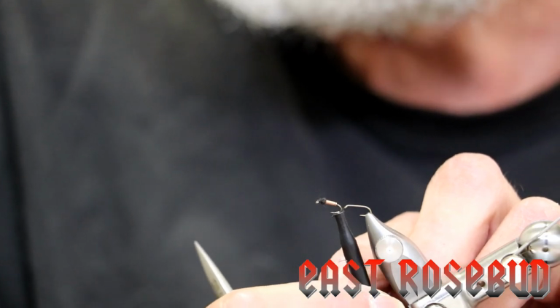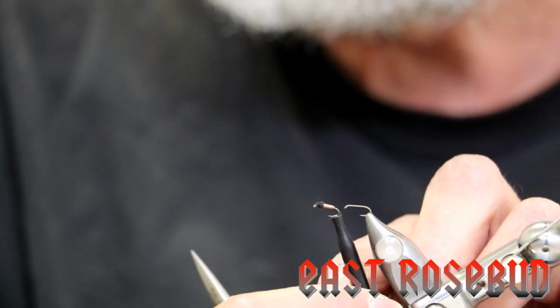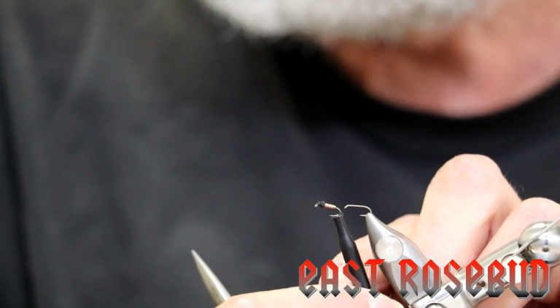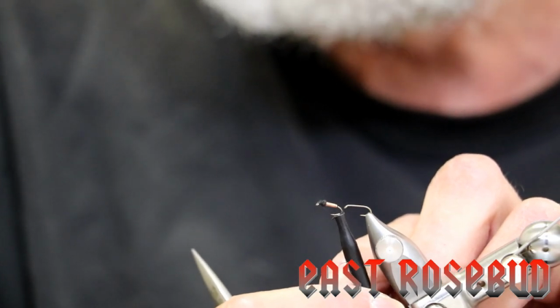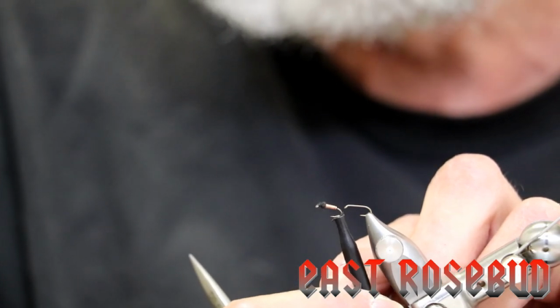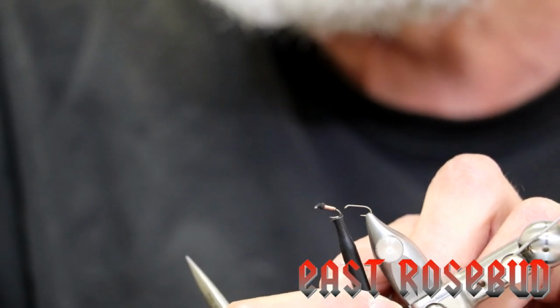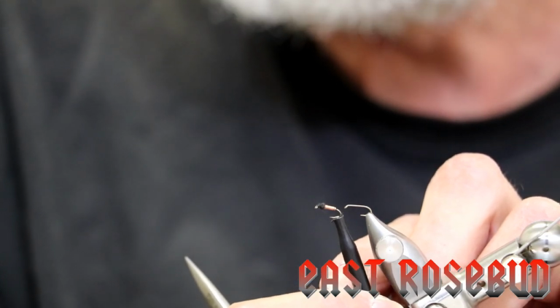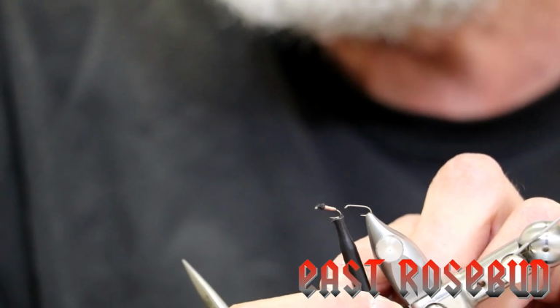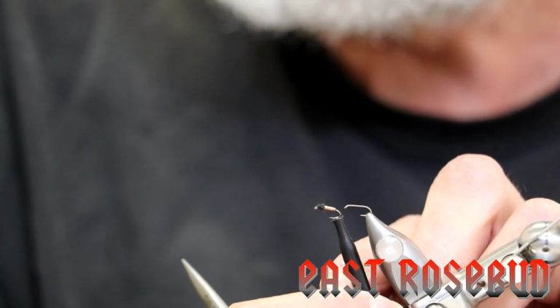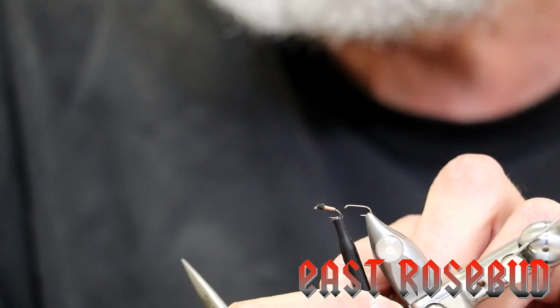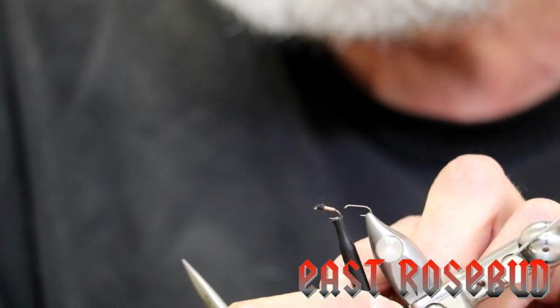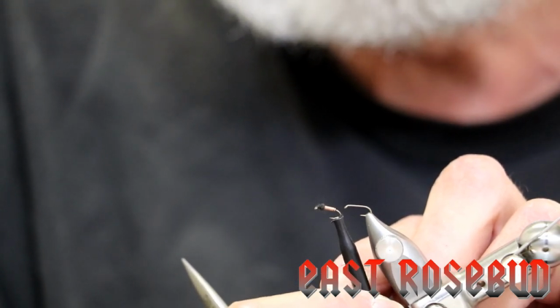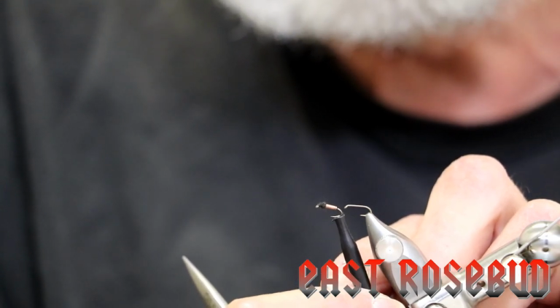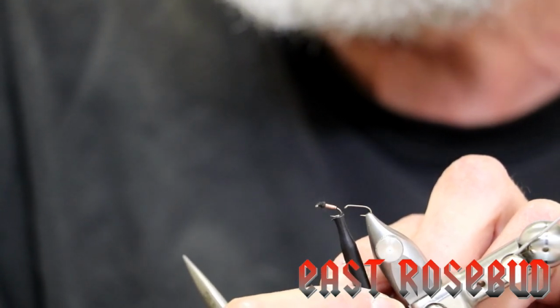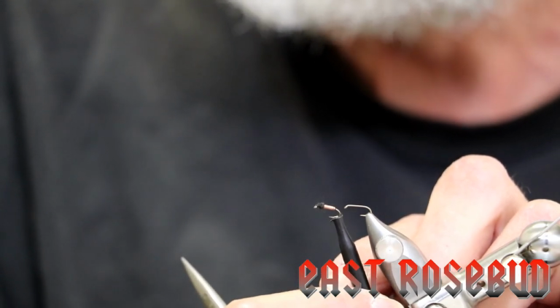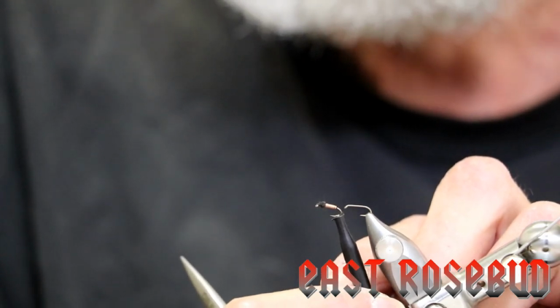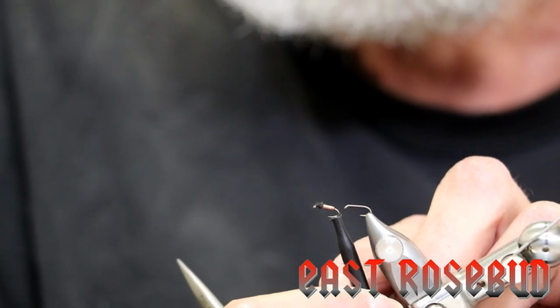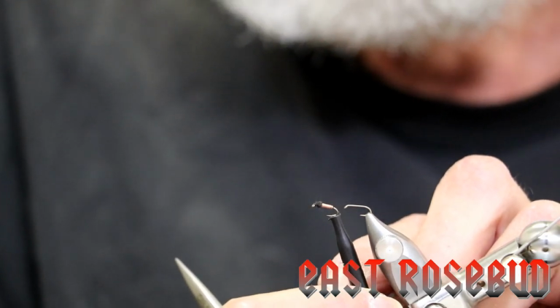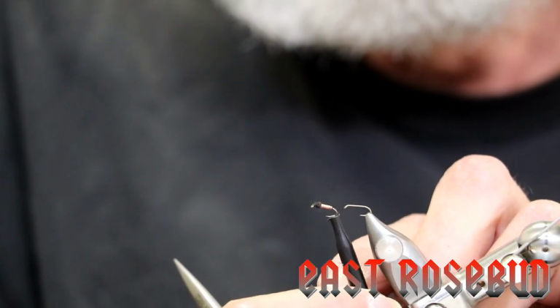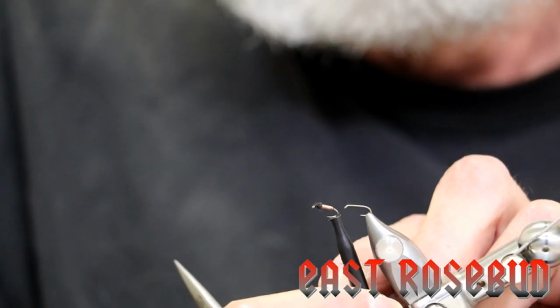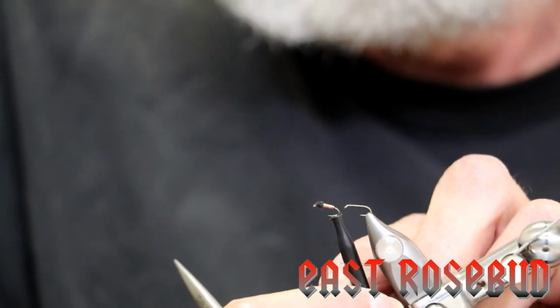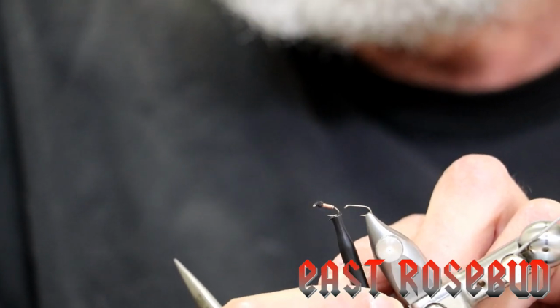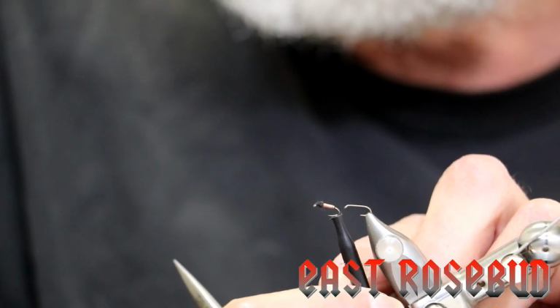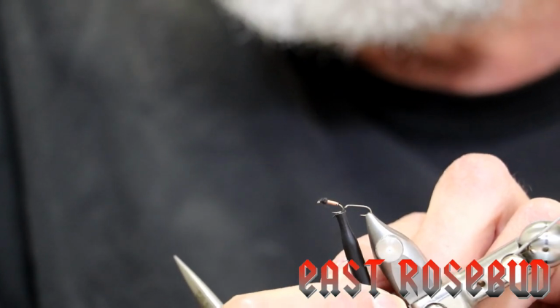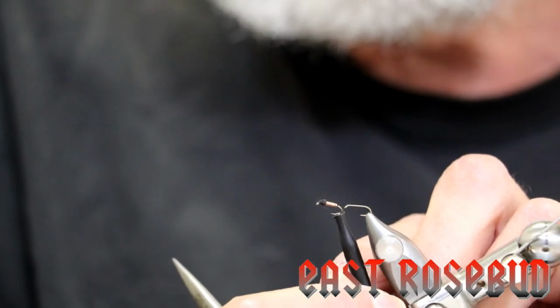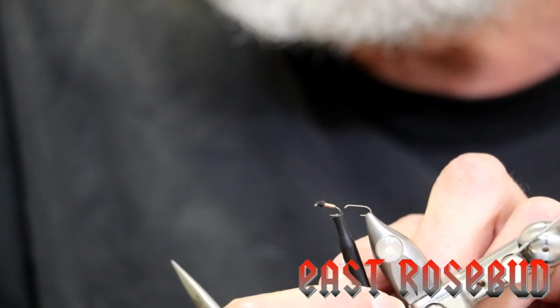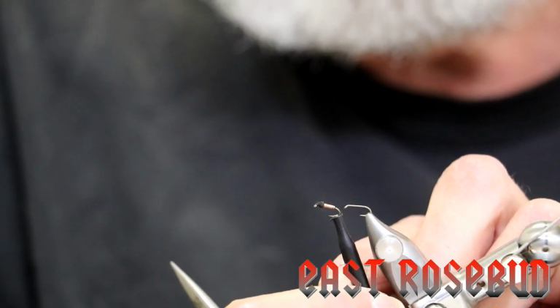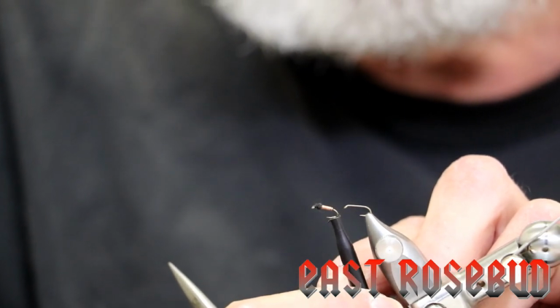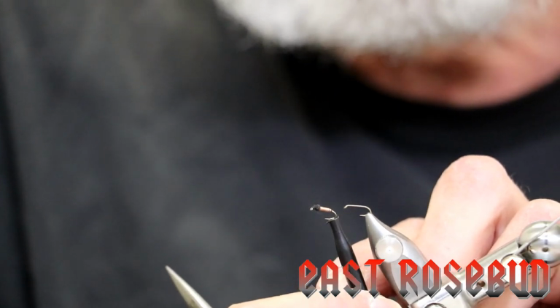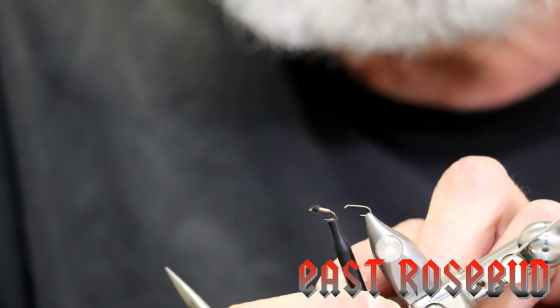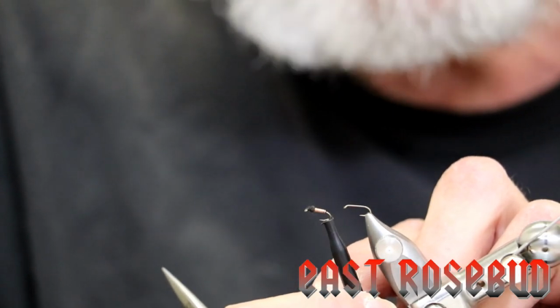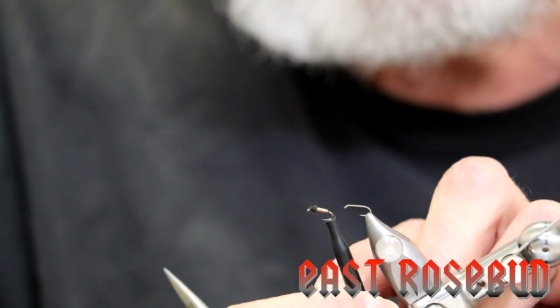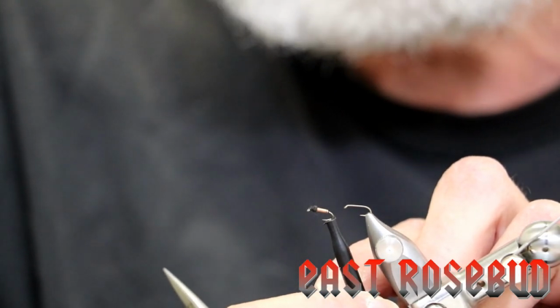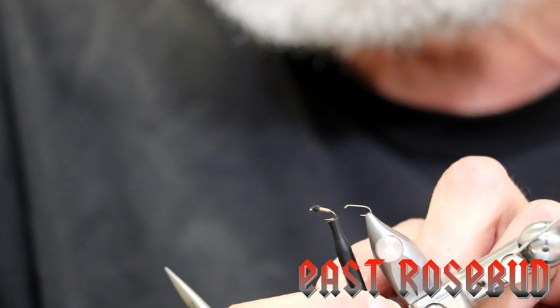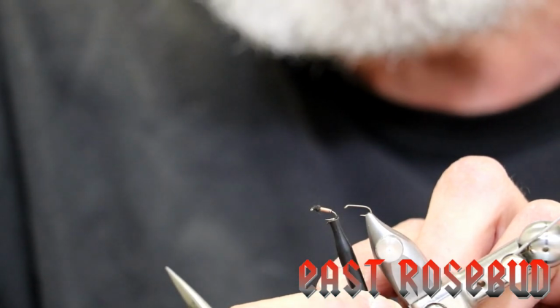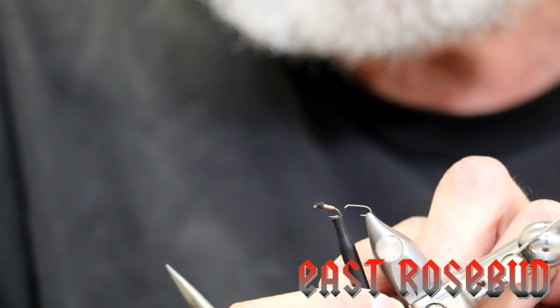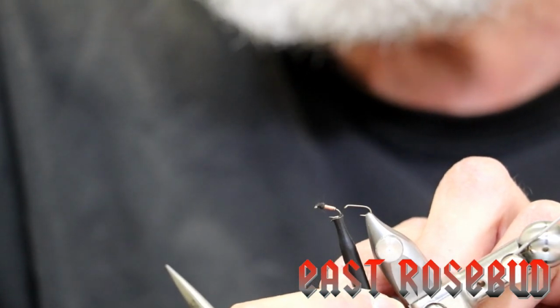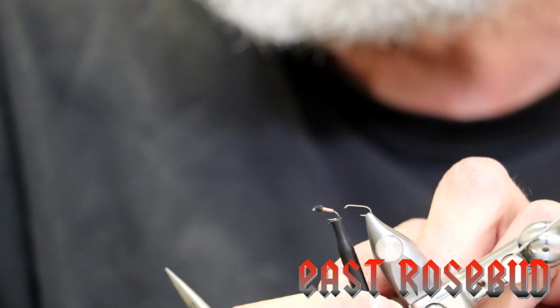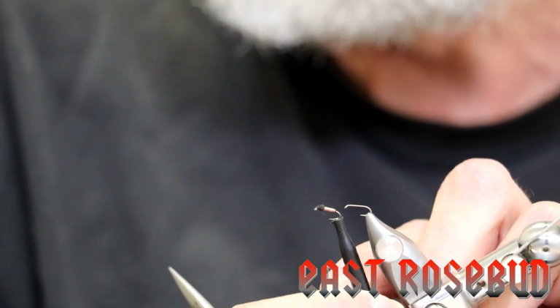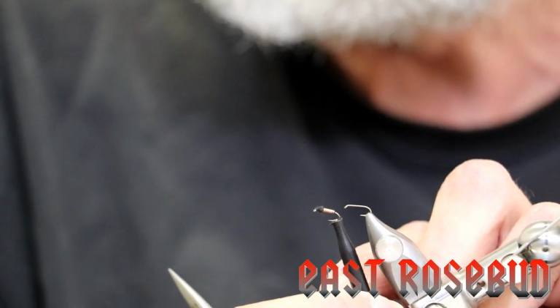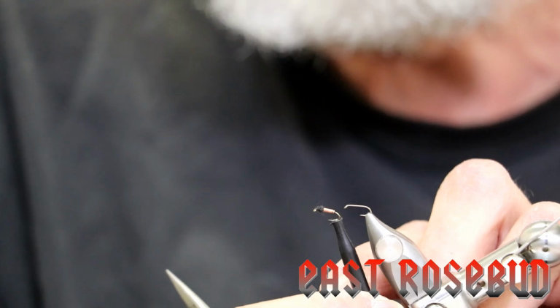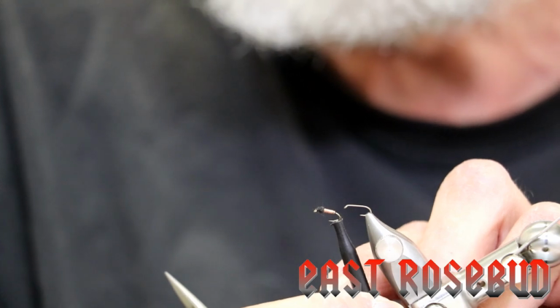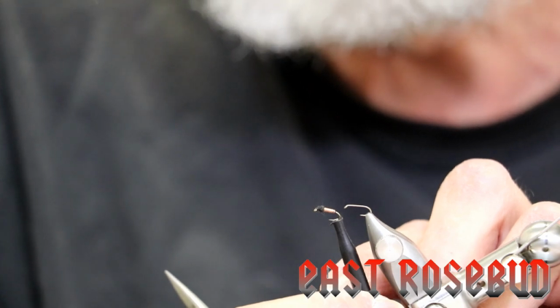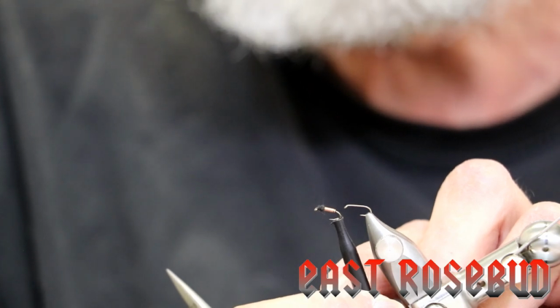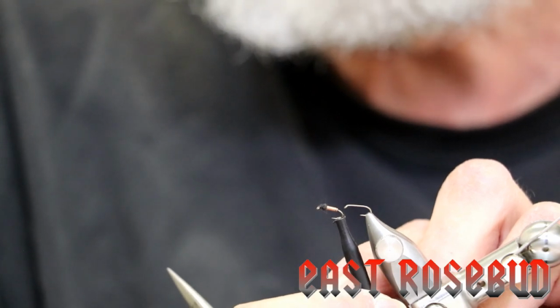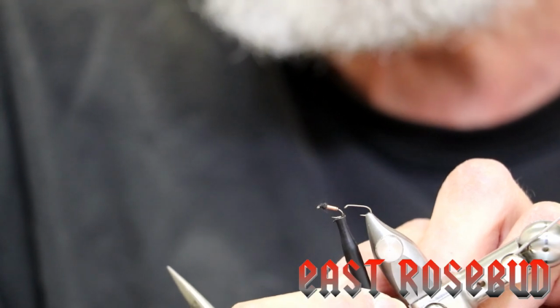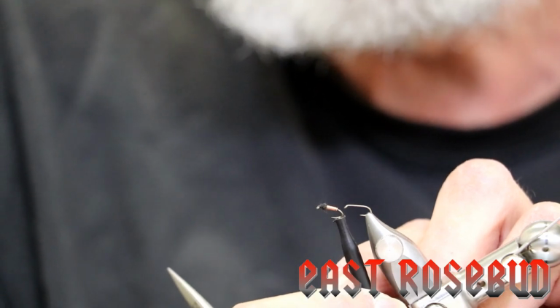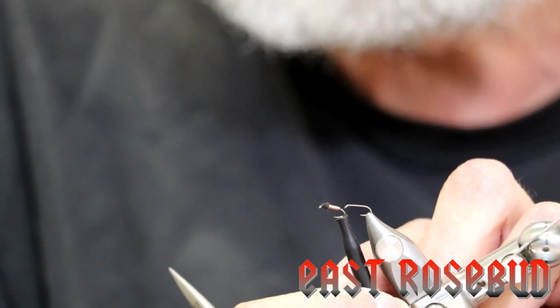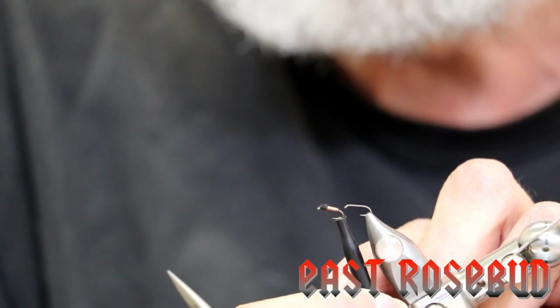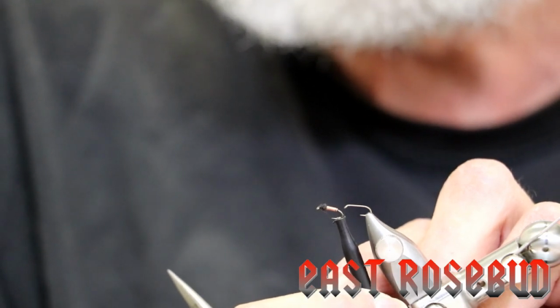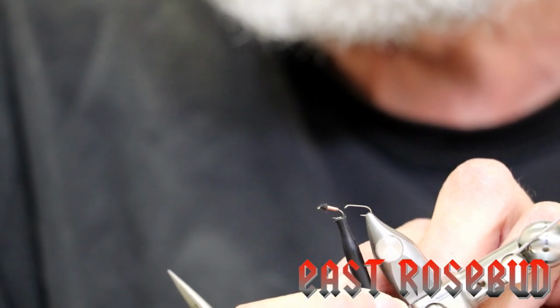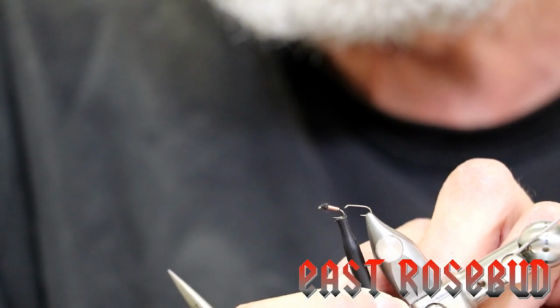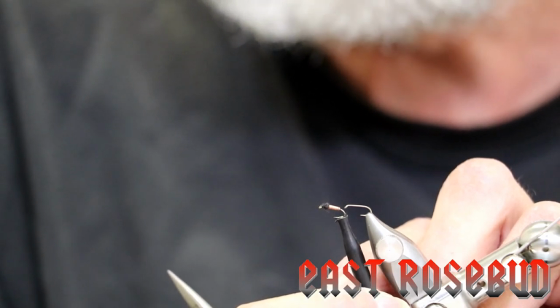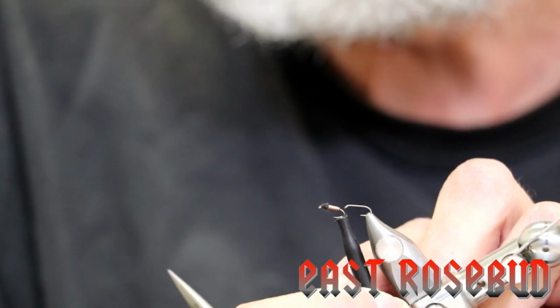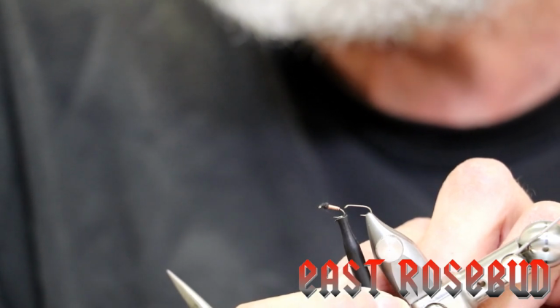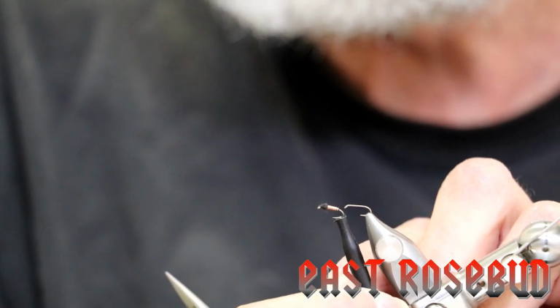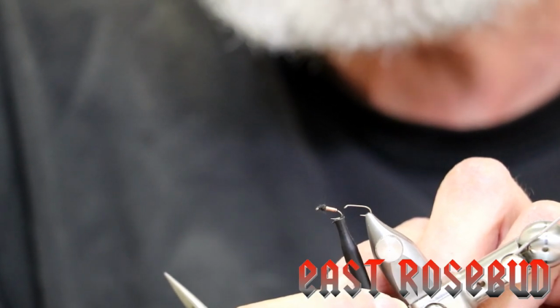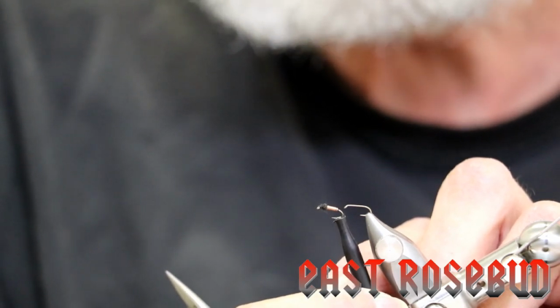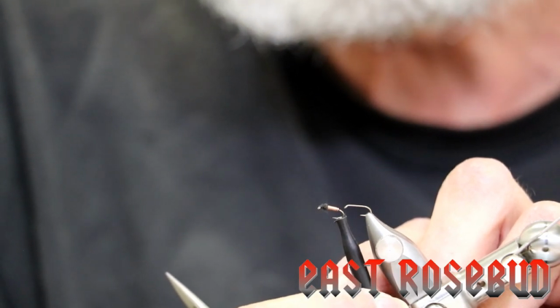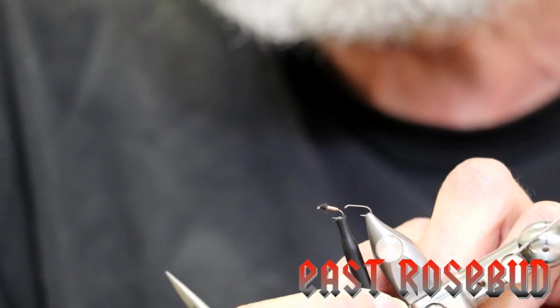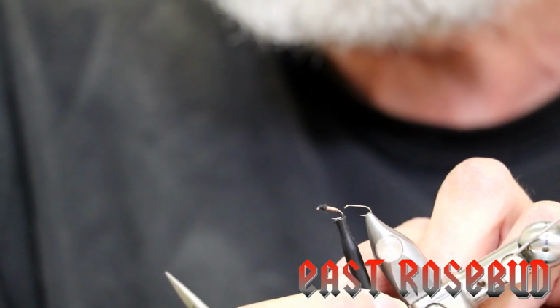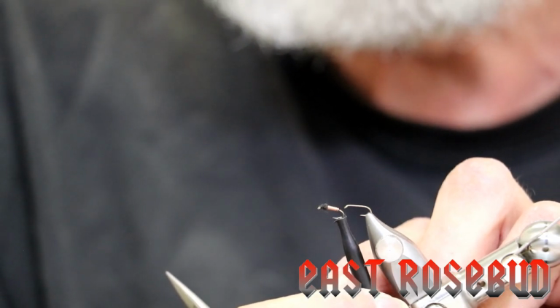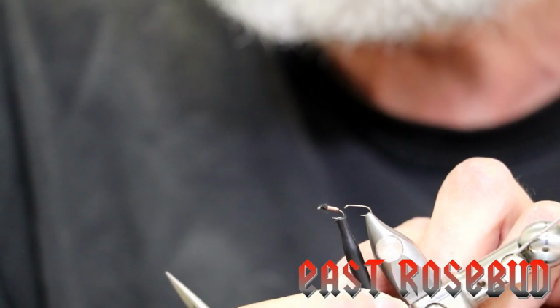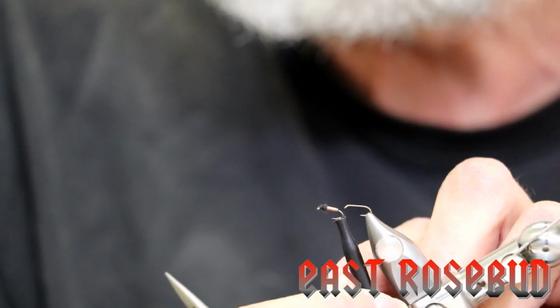It's a simple pupa to tie. It was originated on the South Platte in Colorado to fish those technical waters.